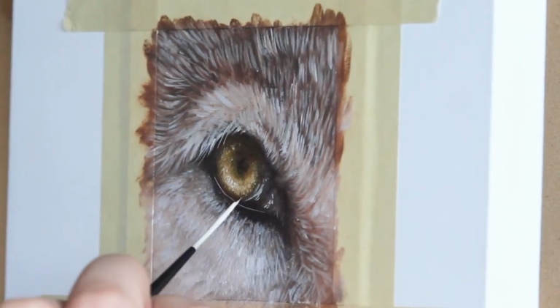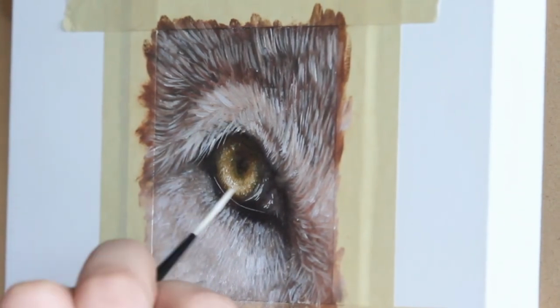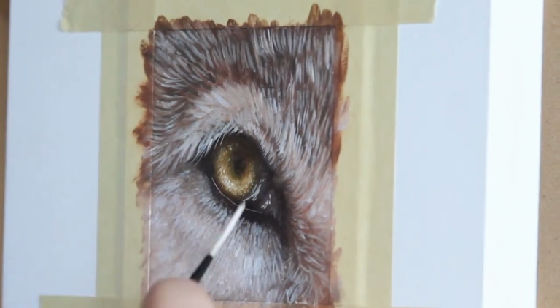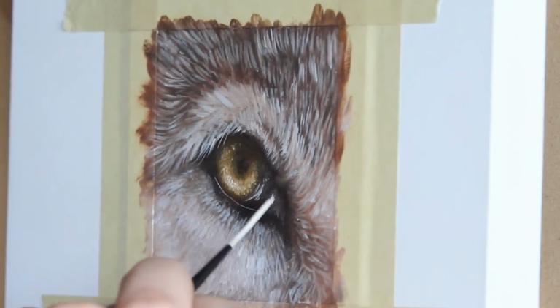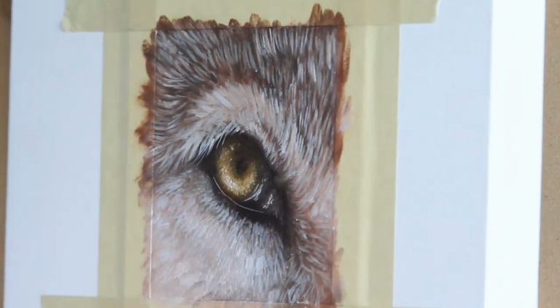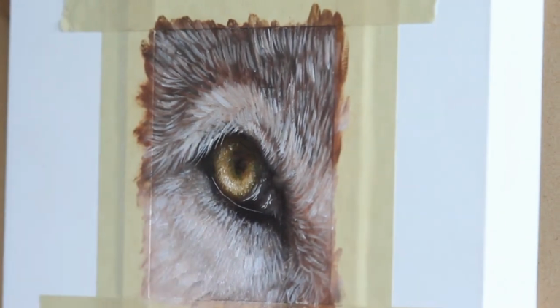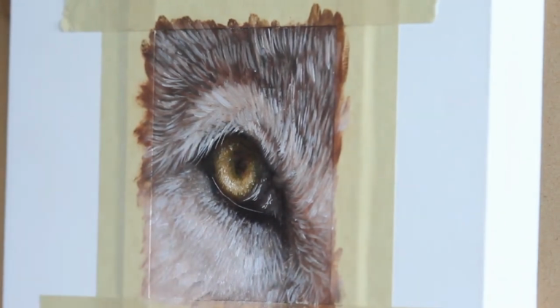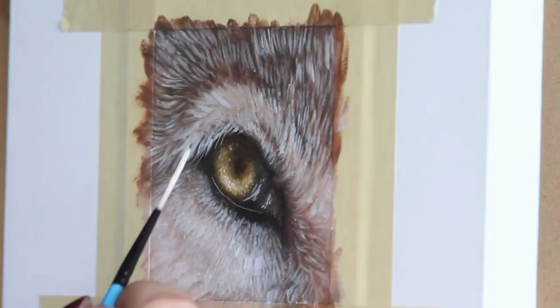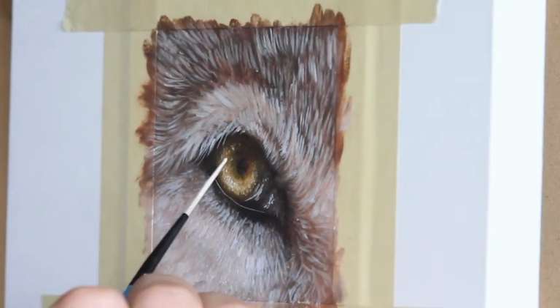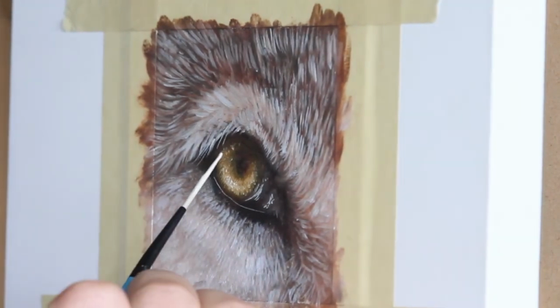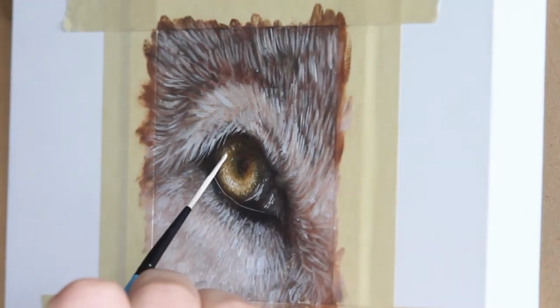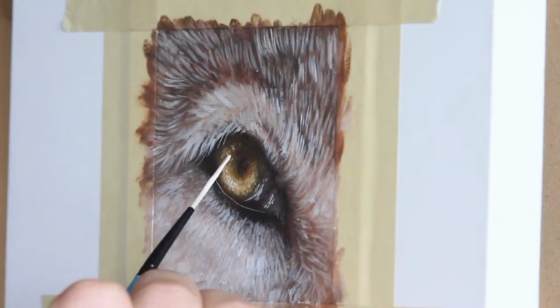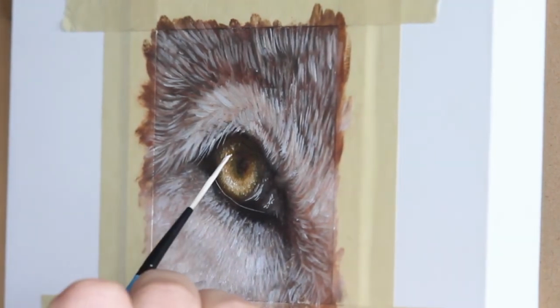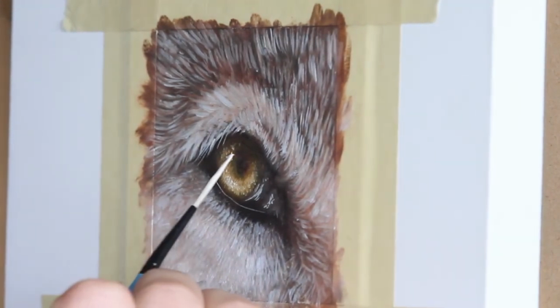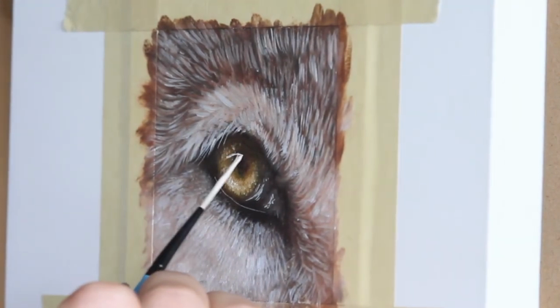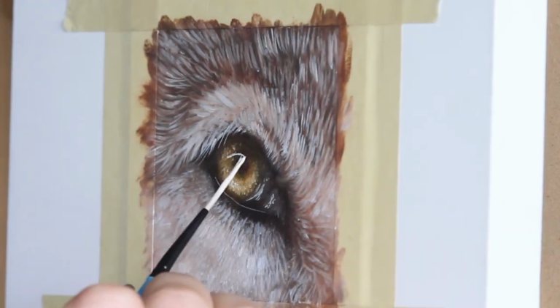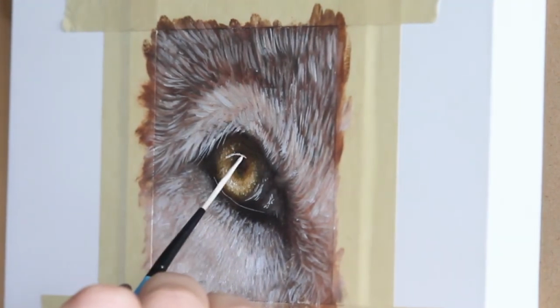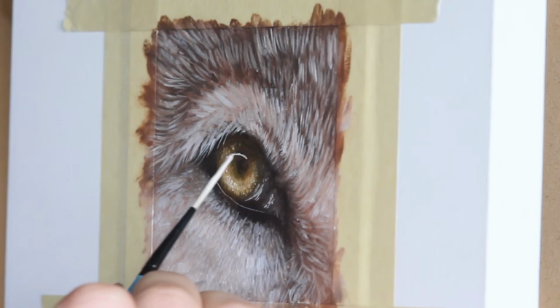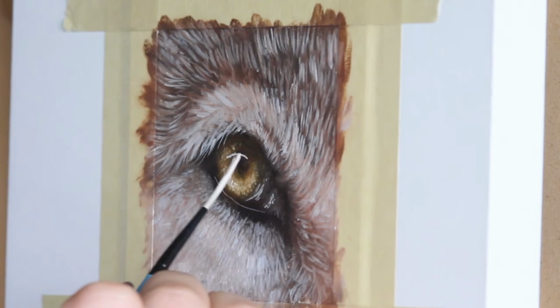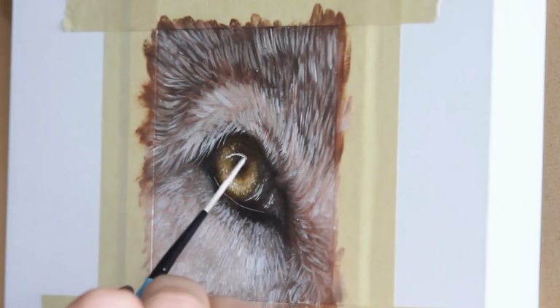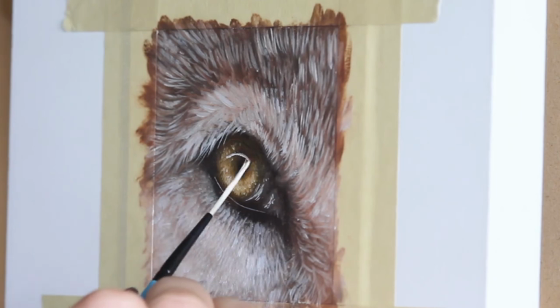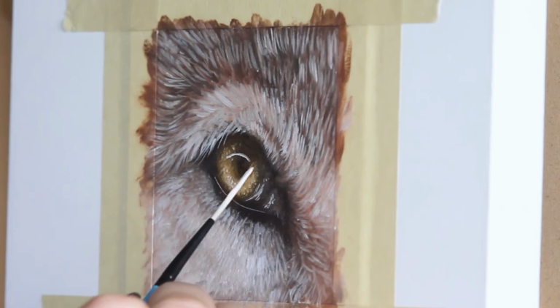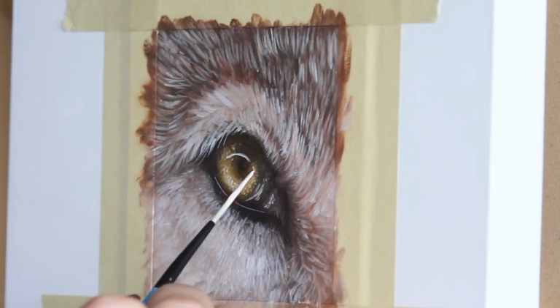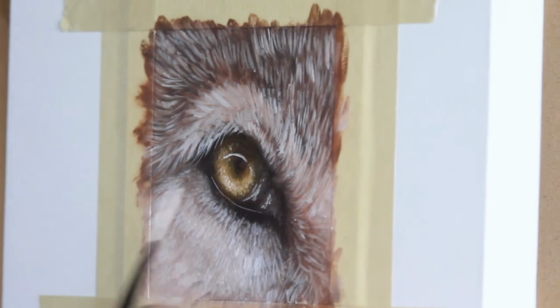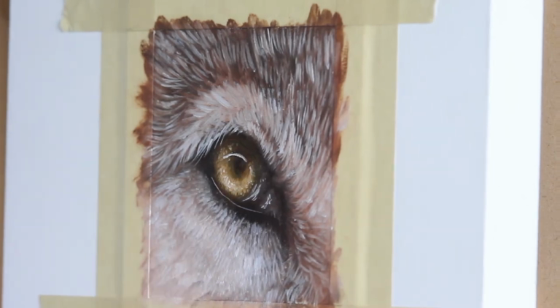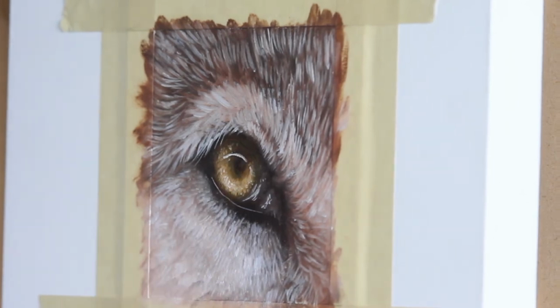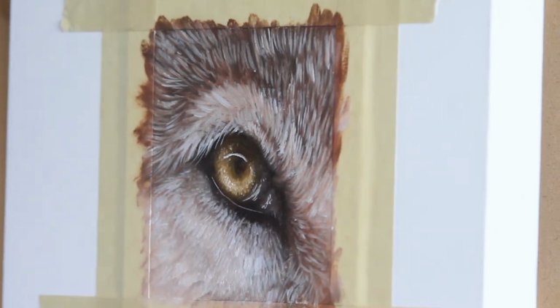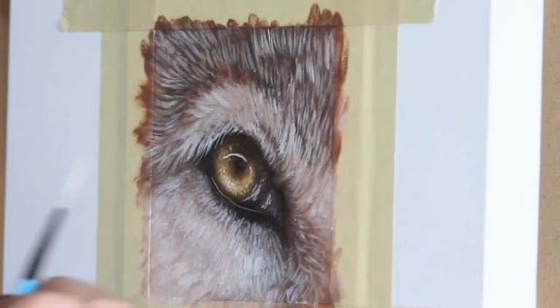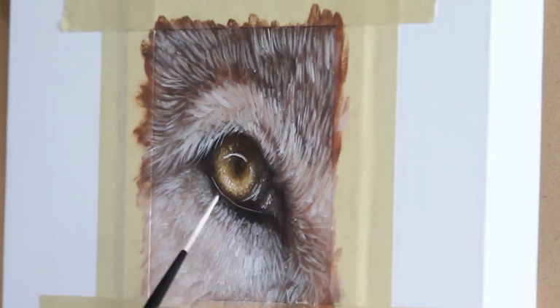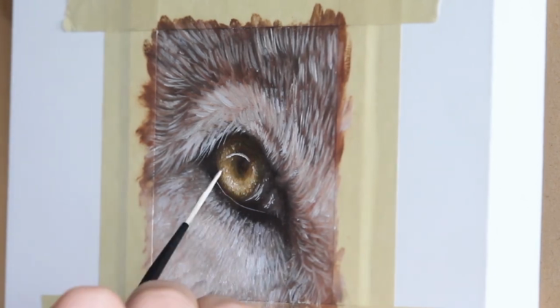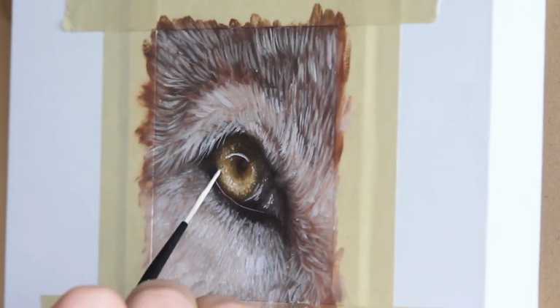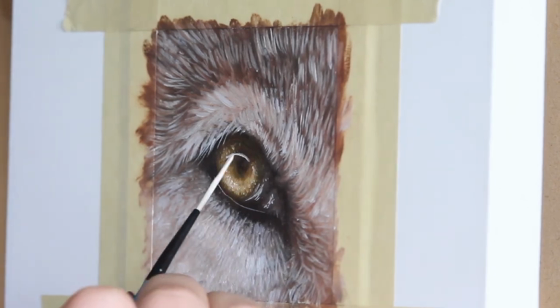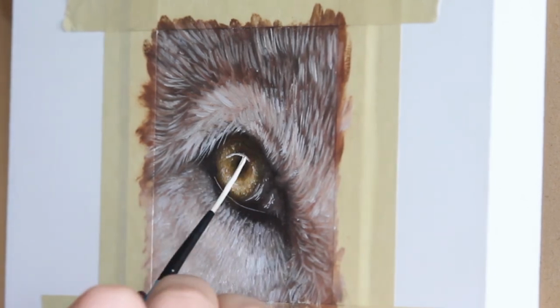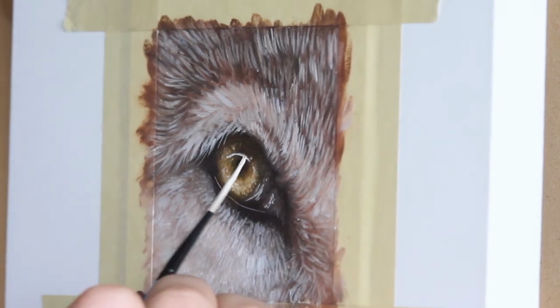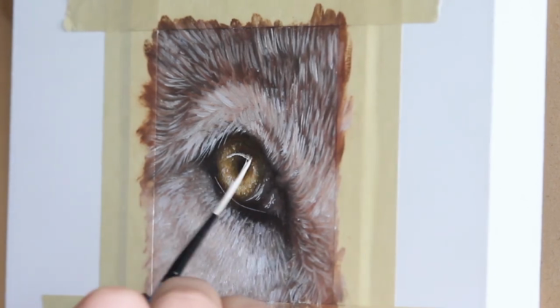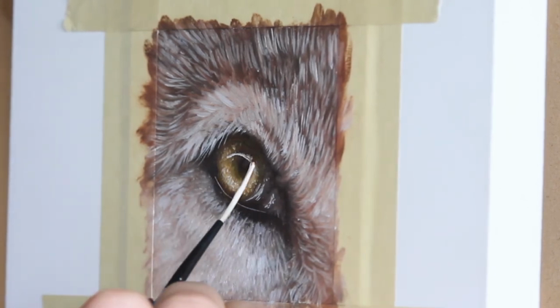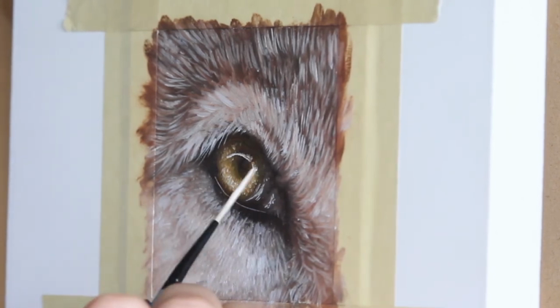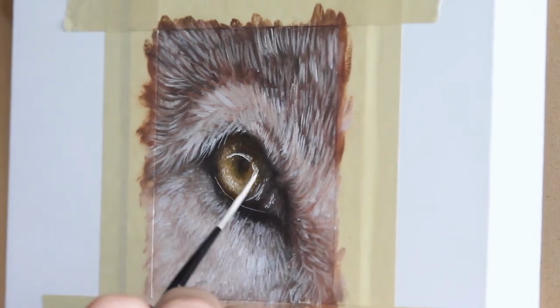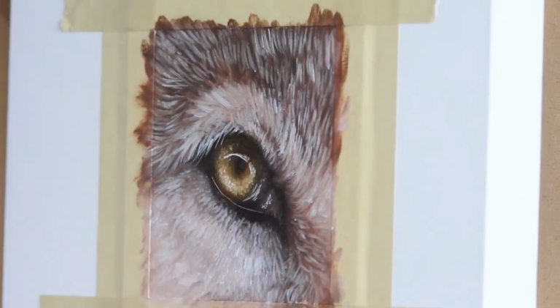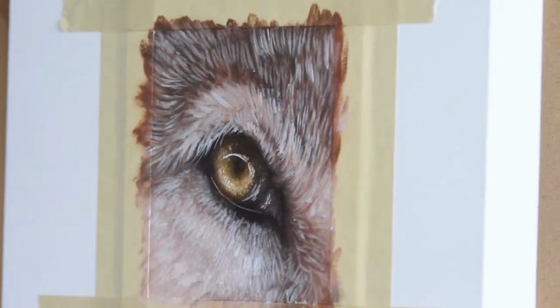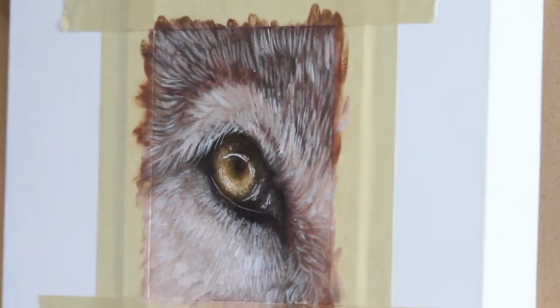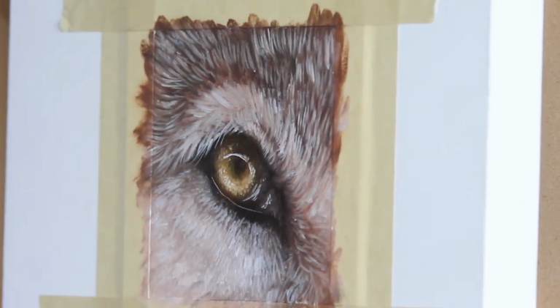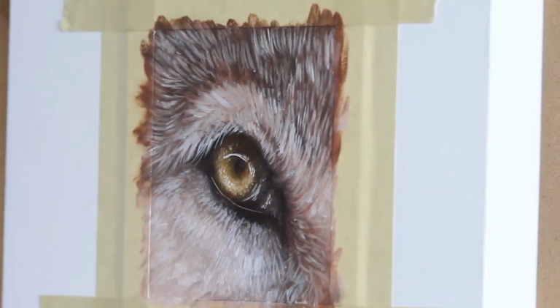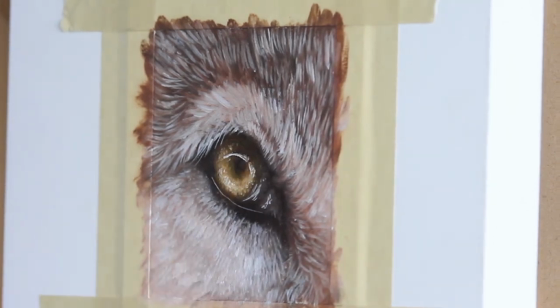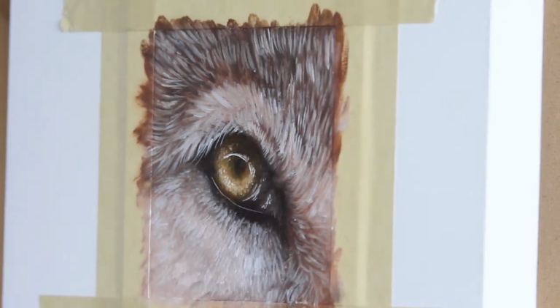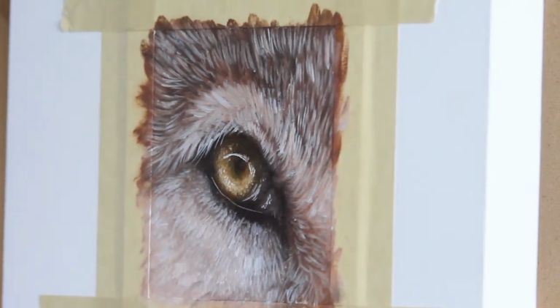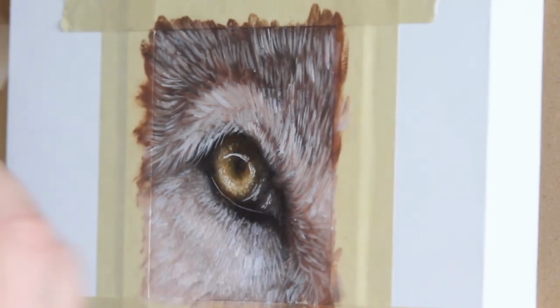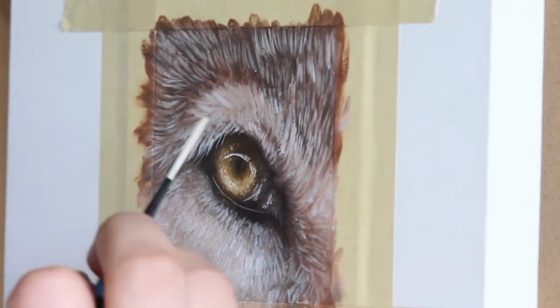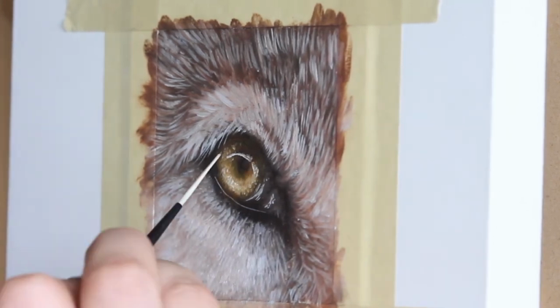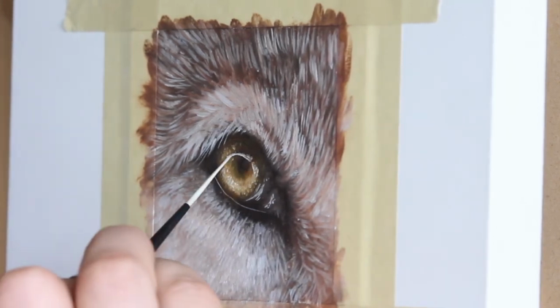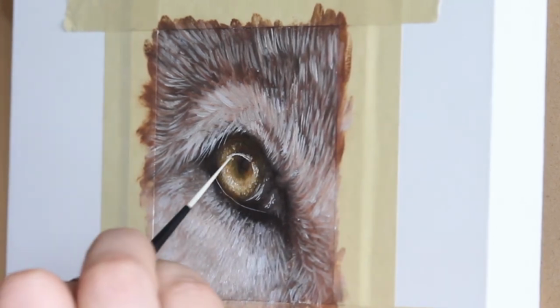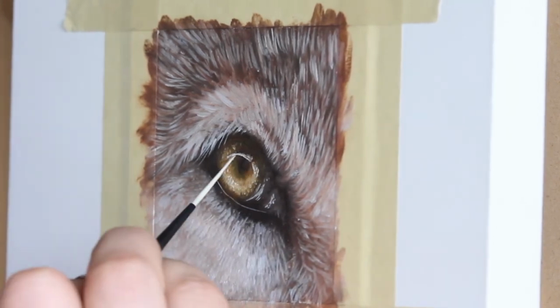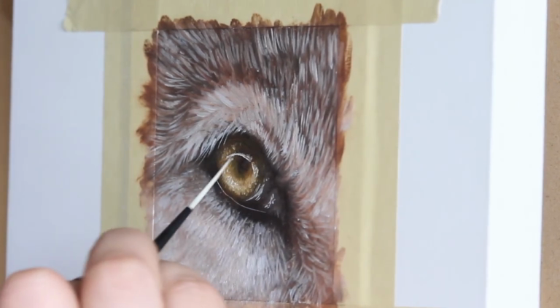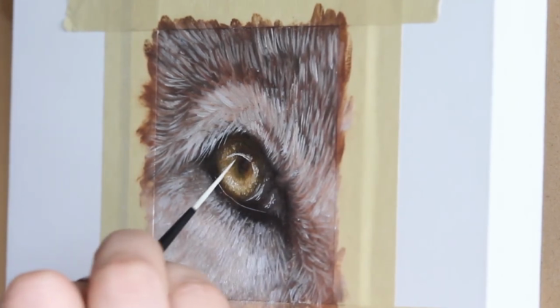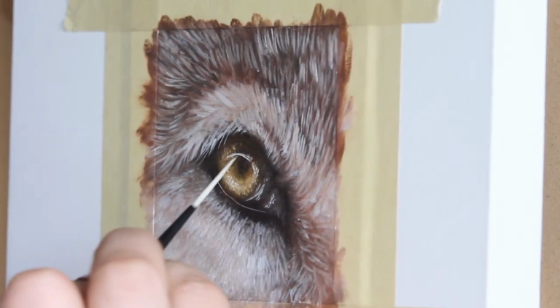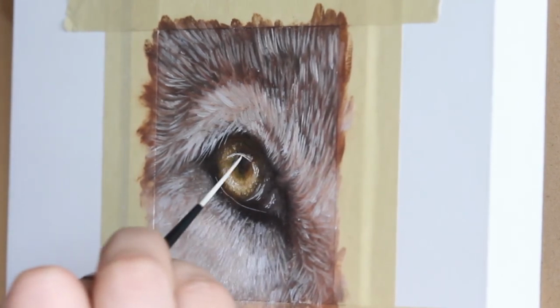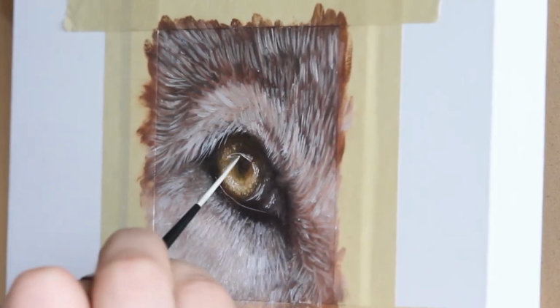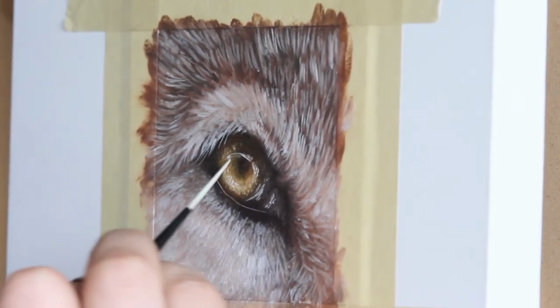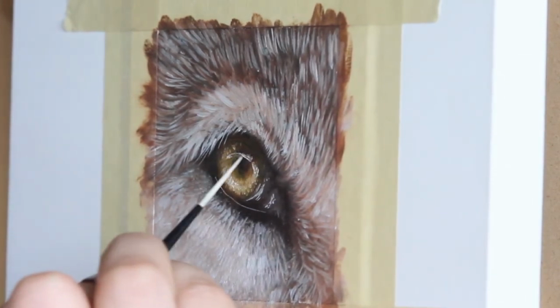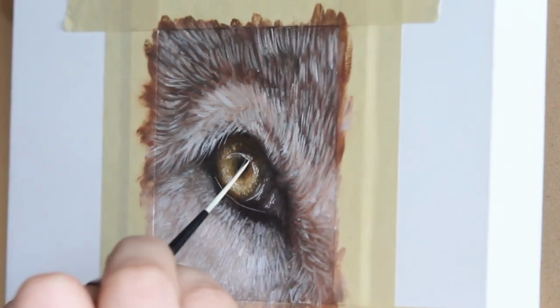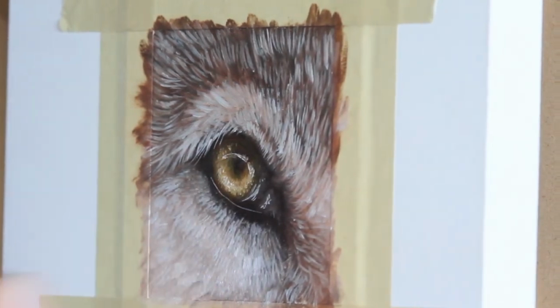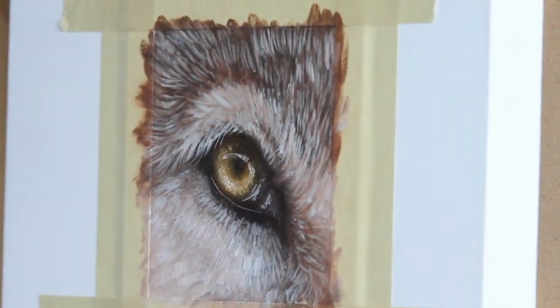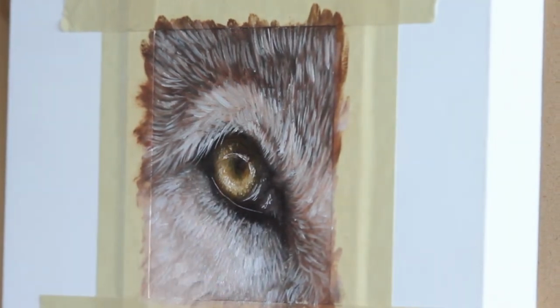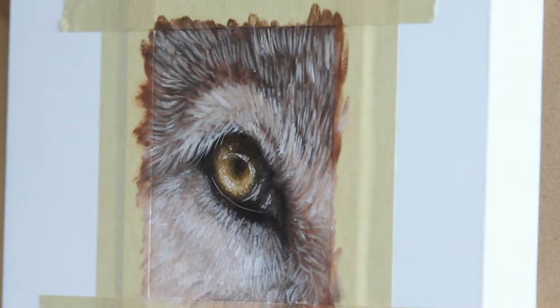Adding a couple more fur details and adding the final highlight on the eye — this will totally bring it to life.